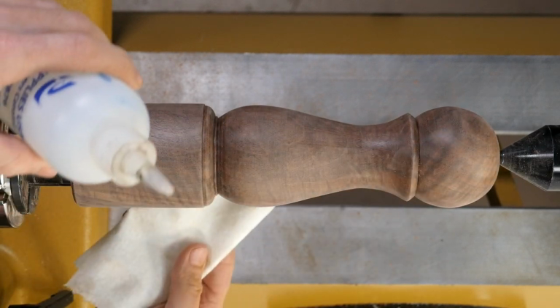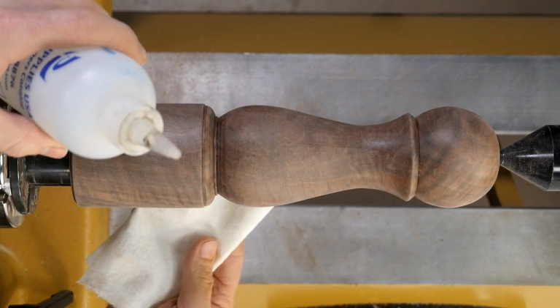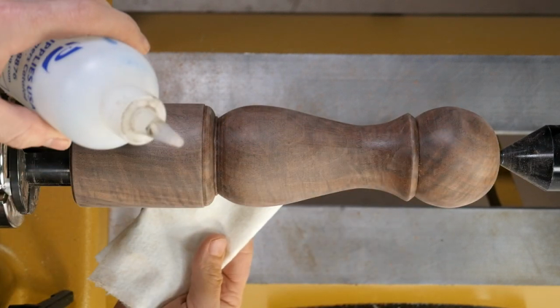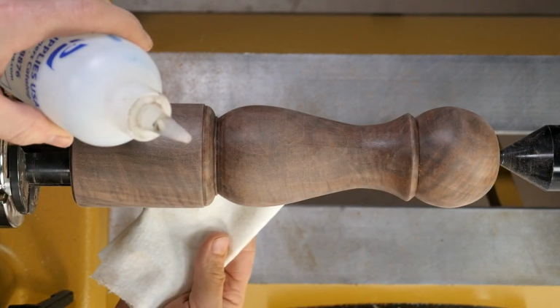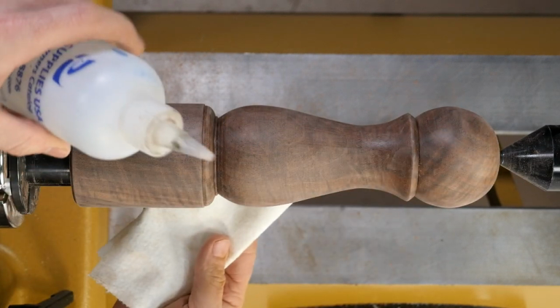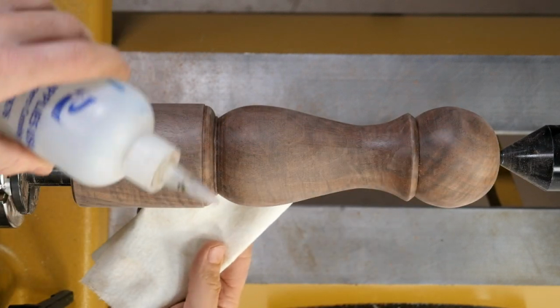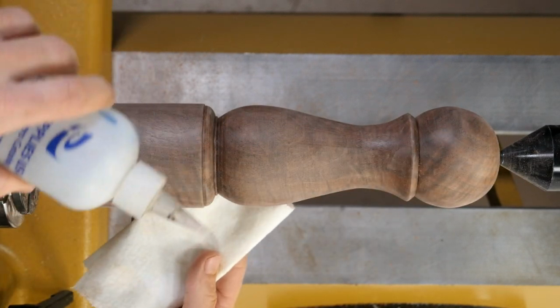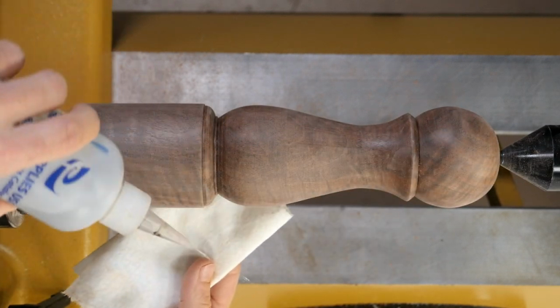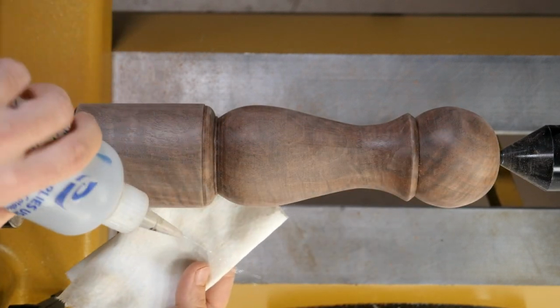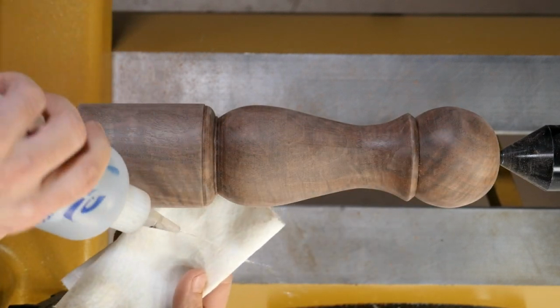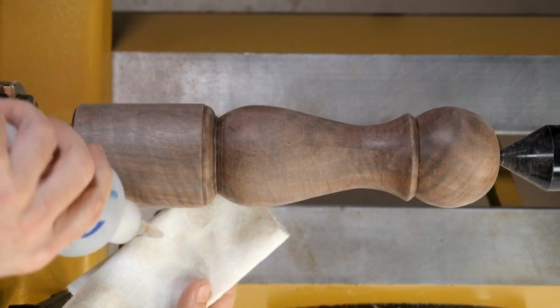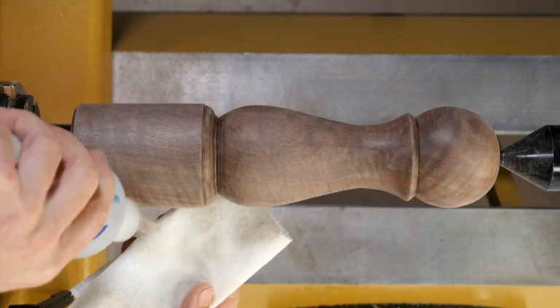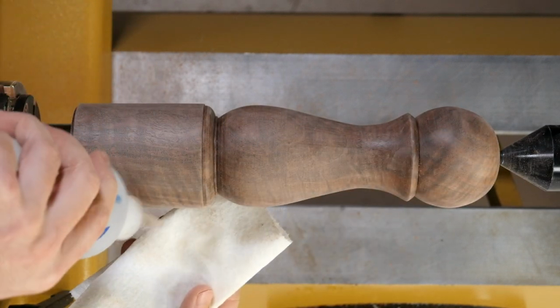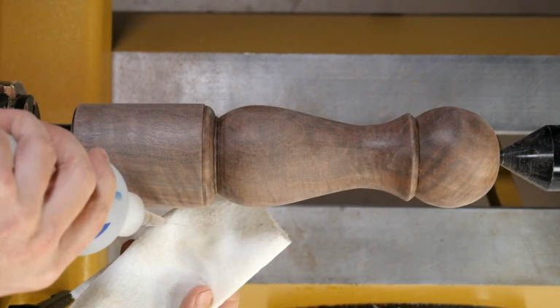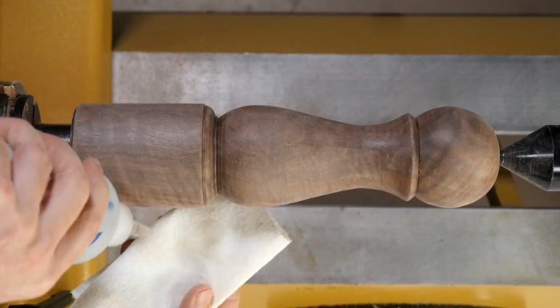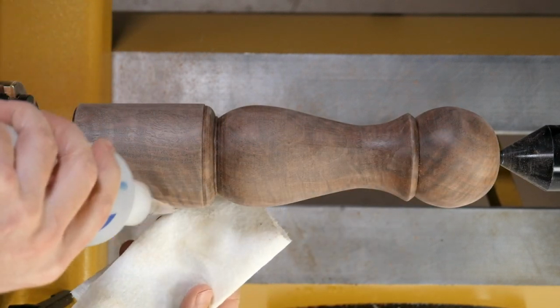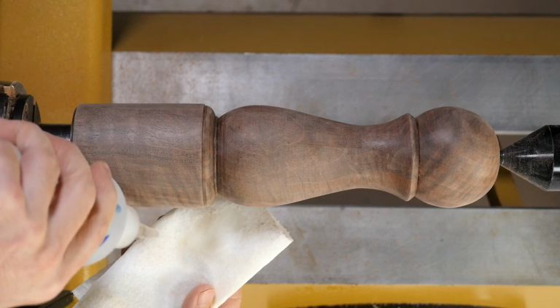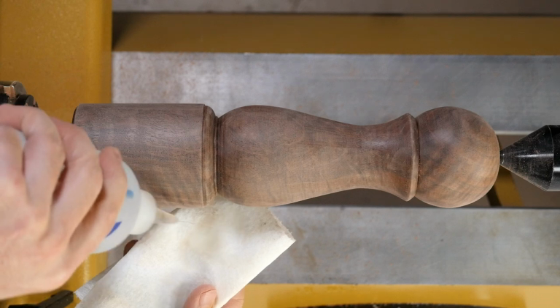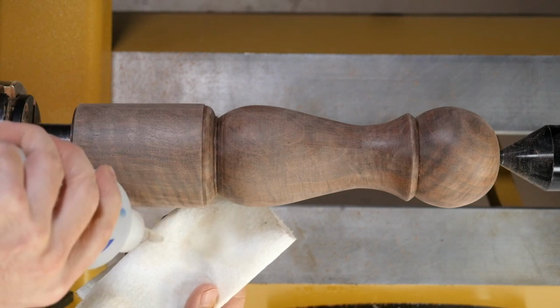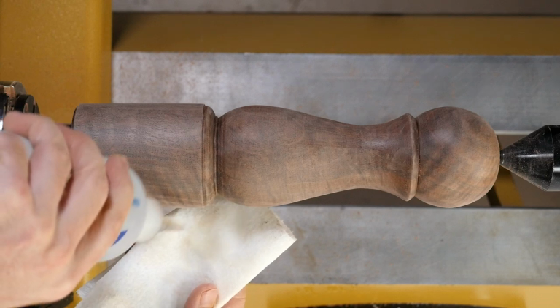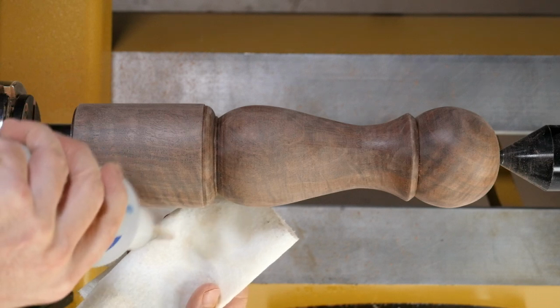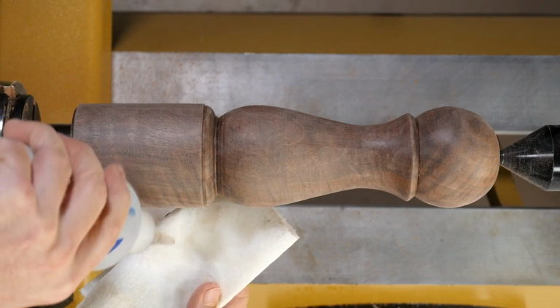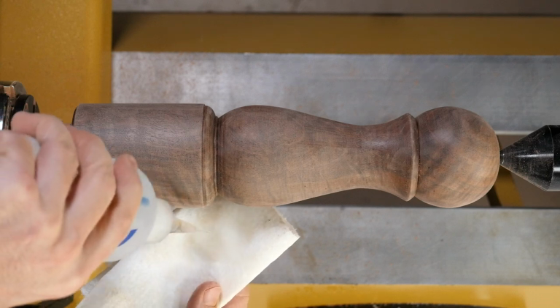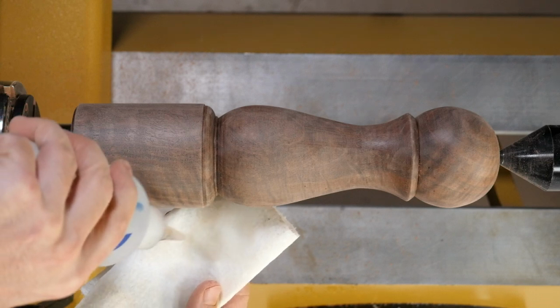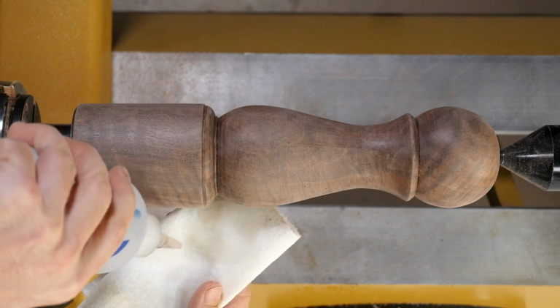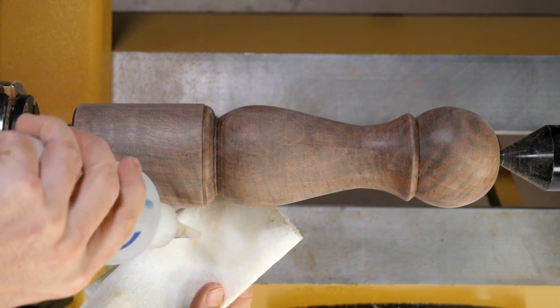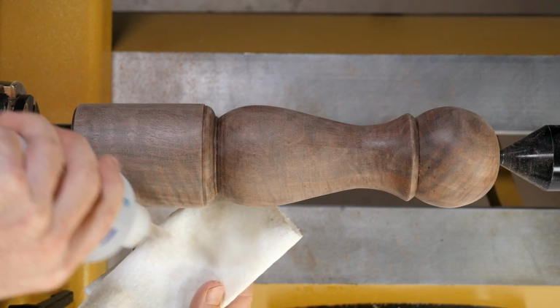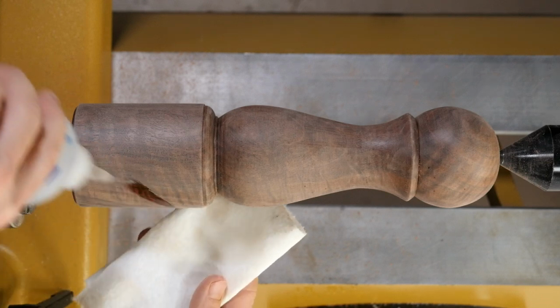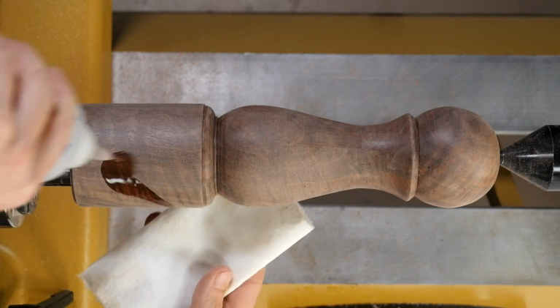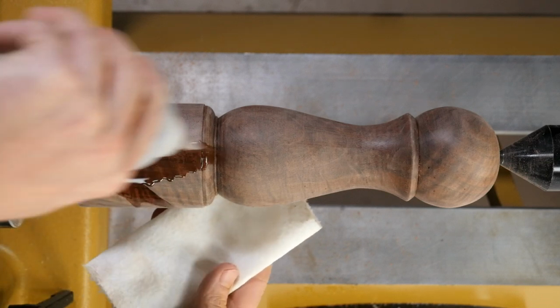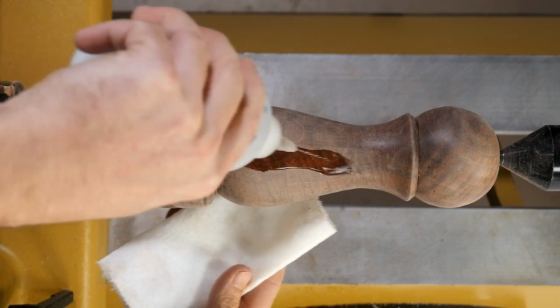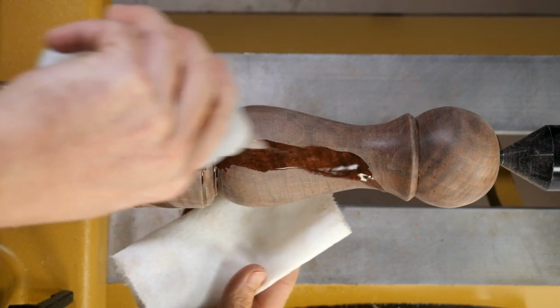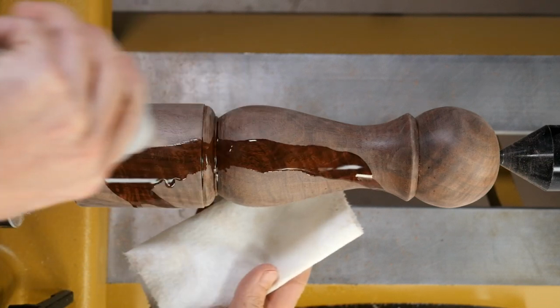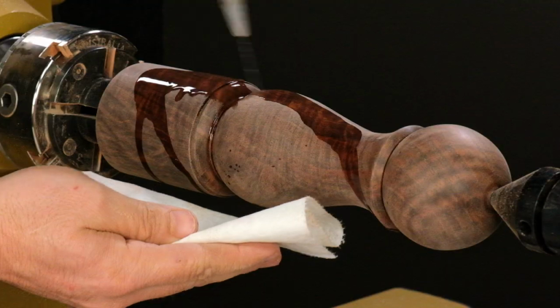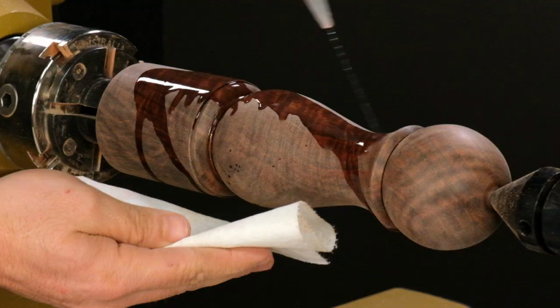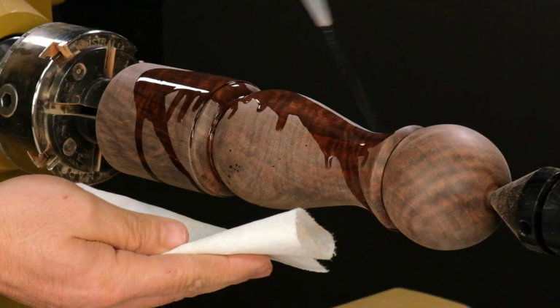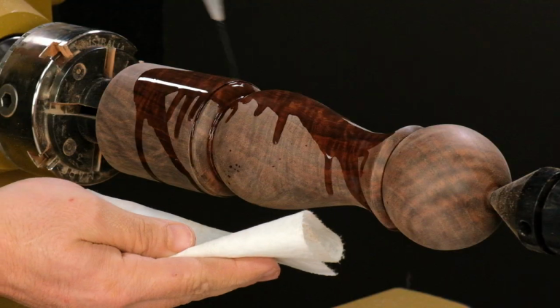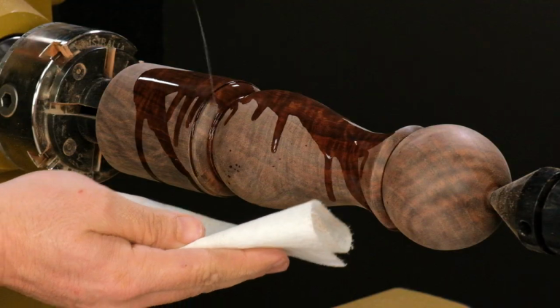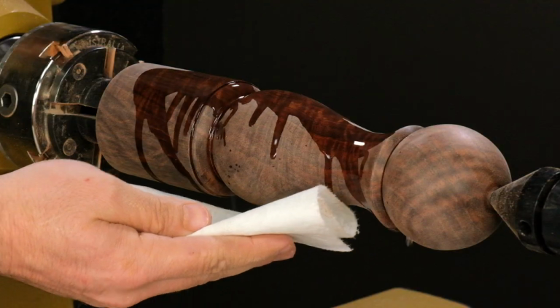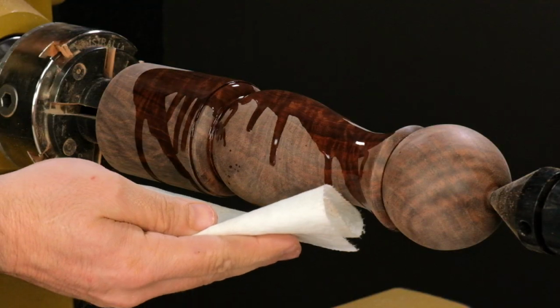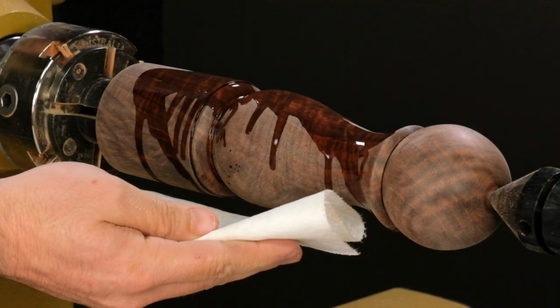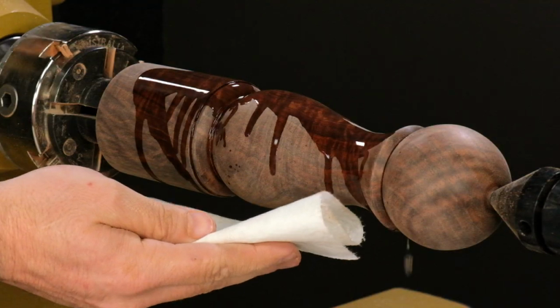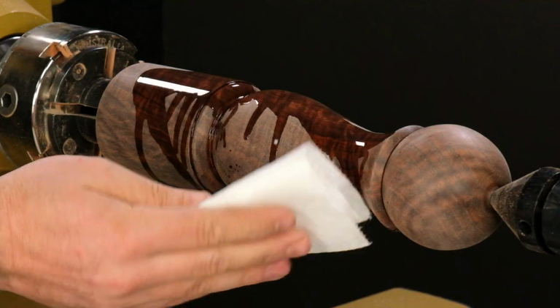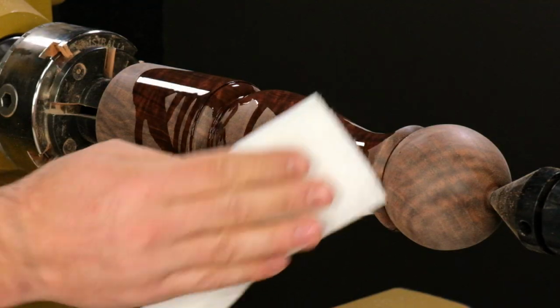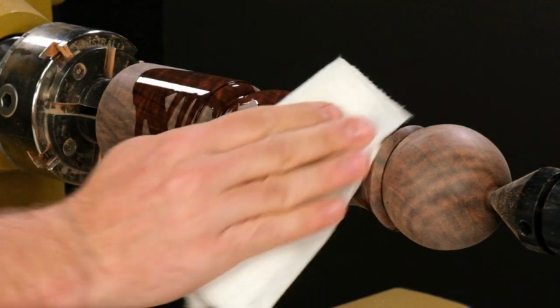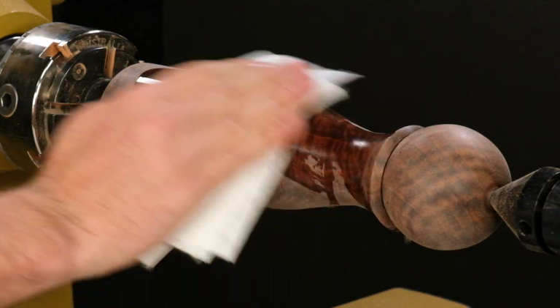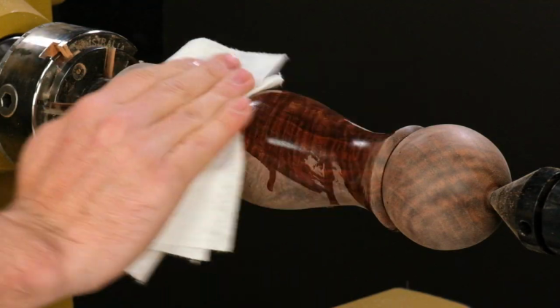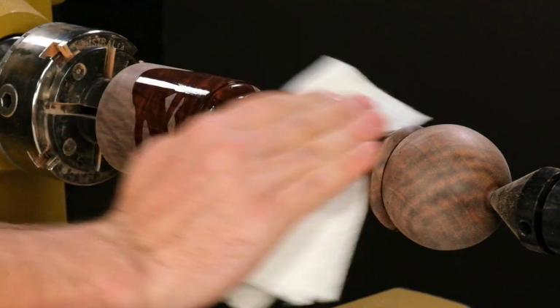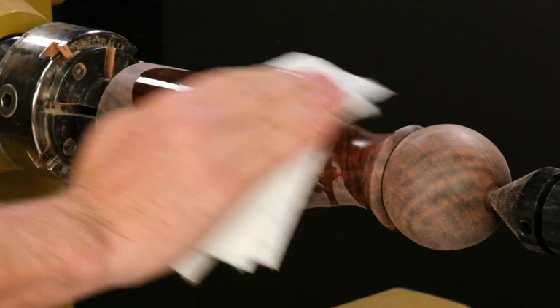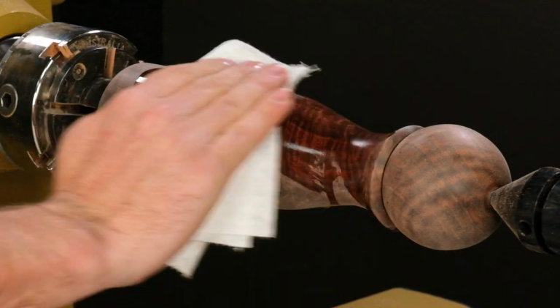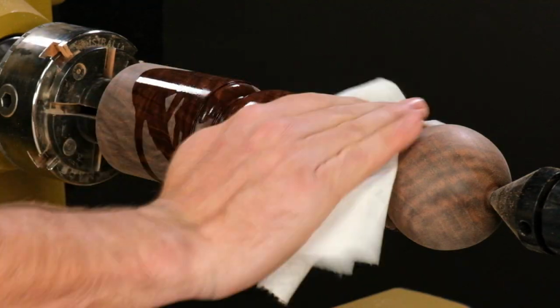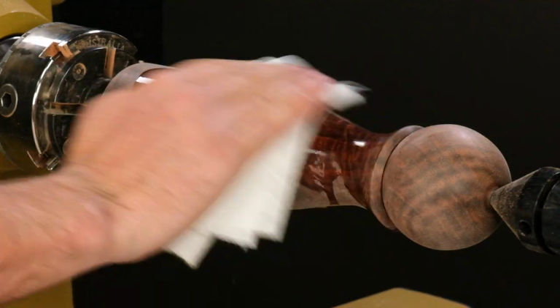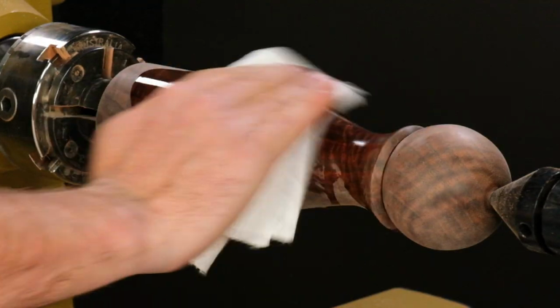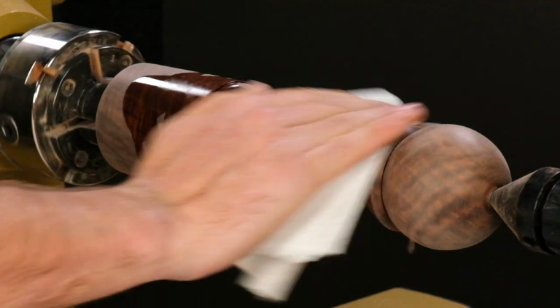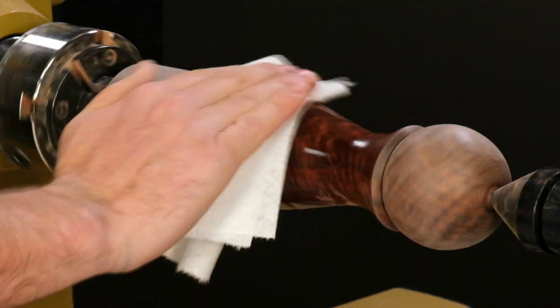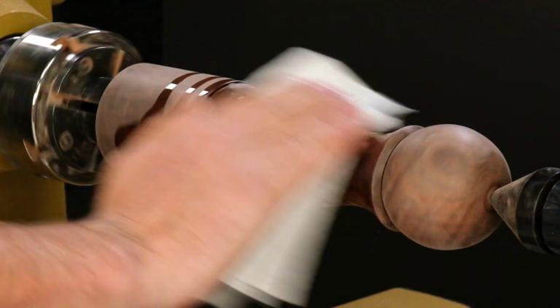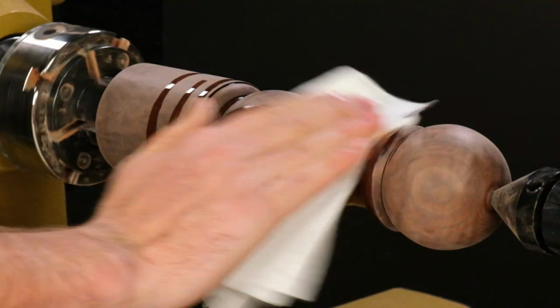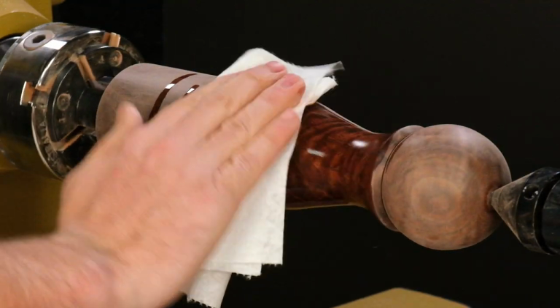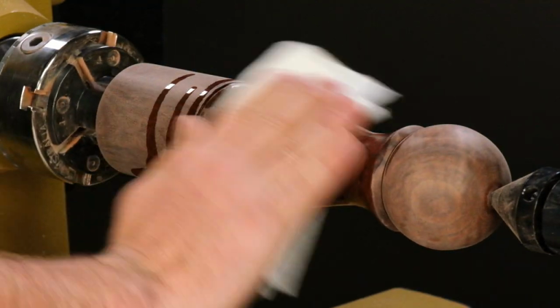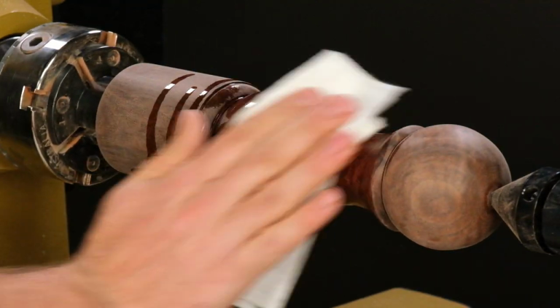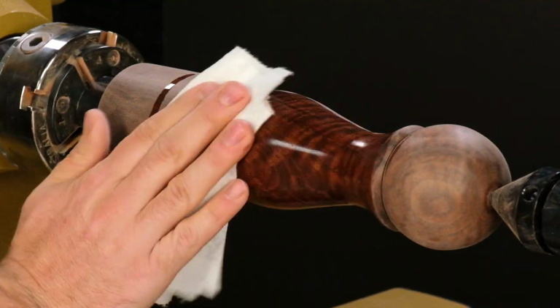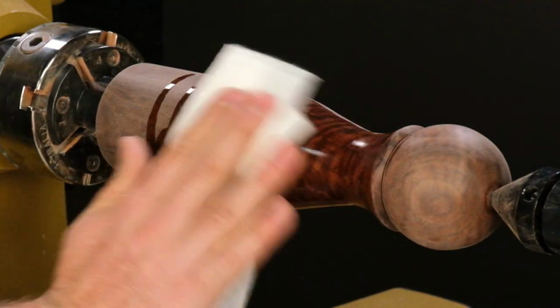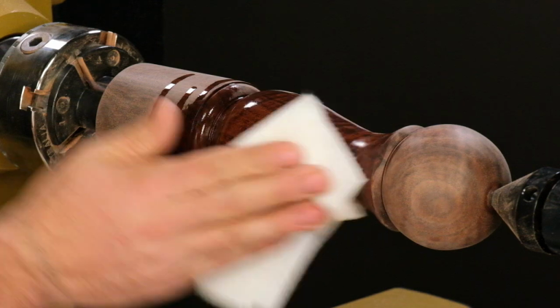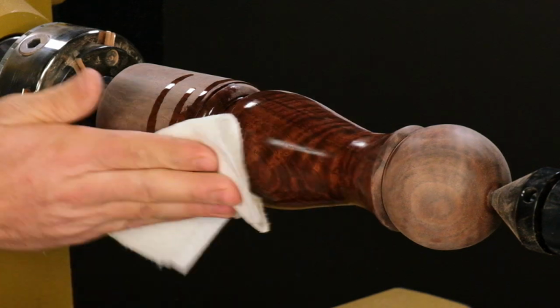Before I use Scratch-Free, I need to prep the piece by wiping it down with denatured alcohol to remove any sanding dust or contaminants.